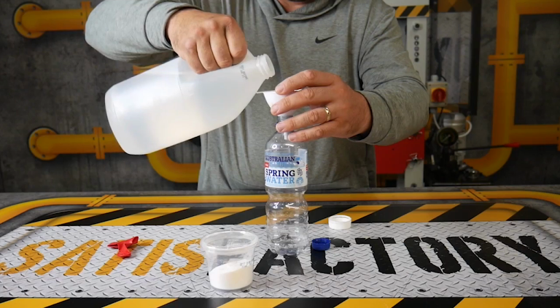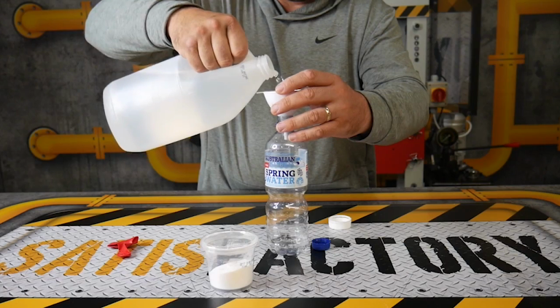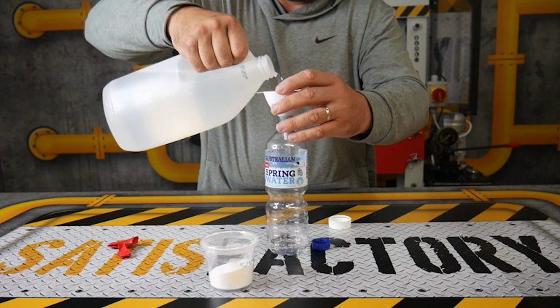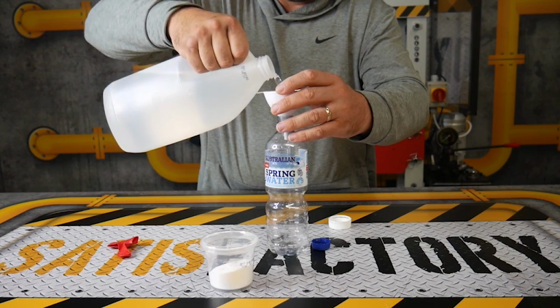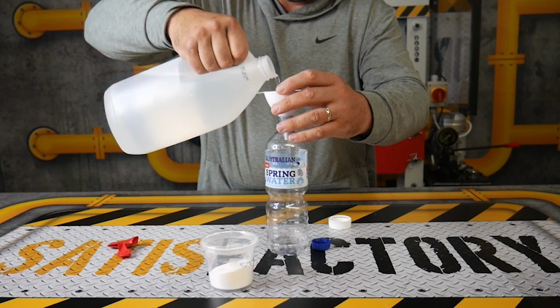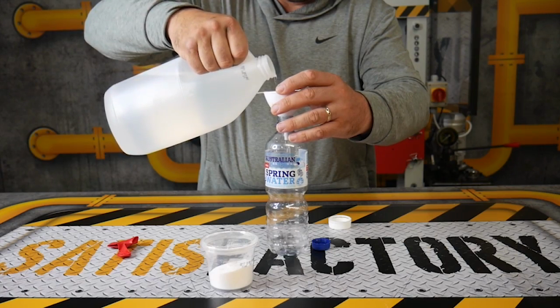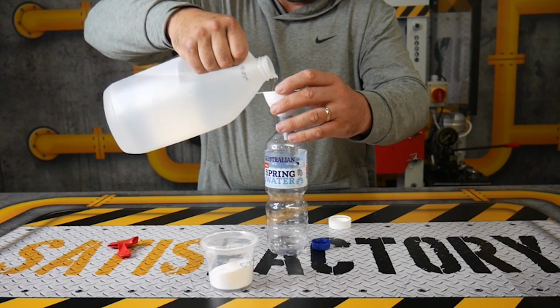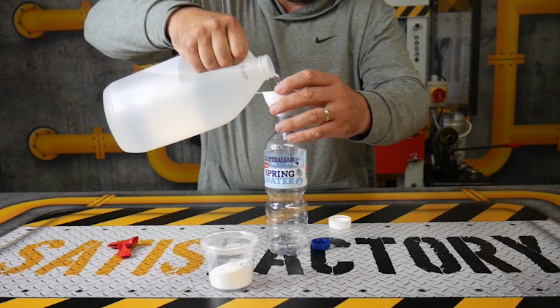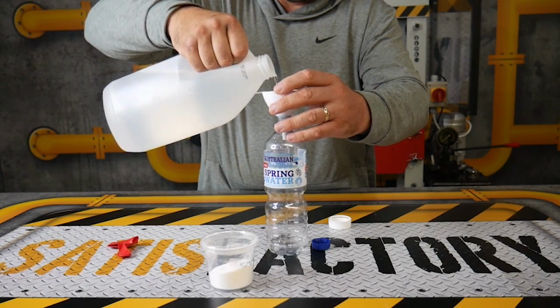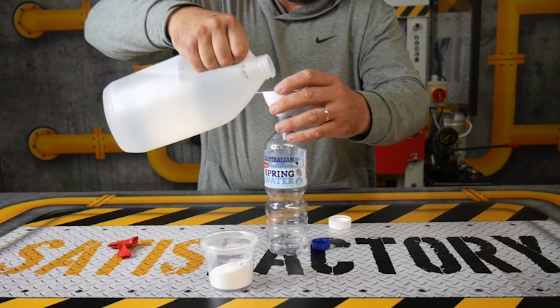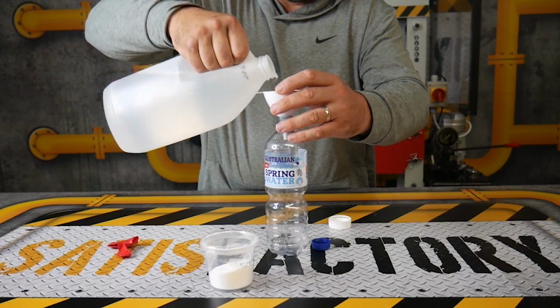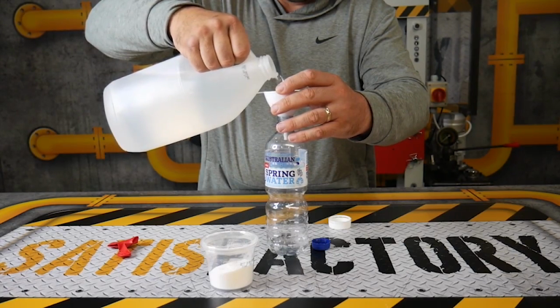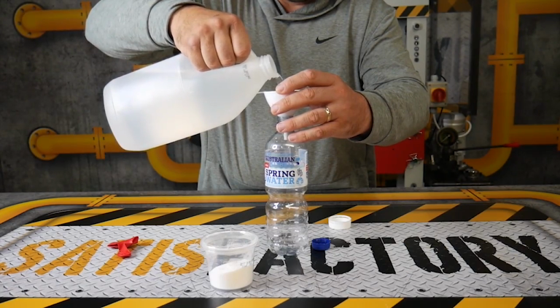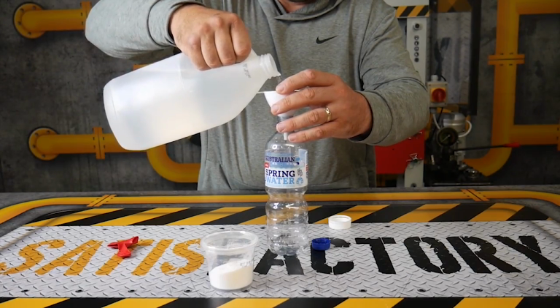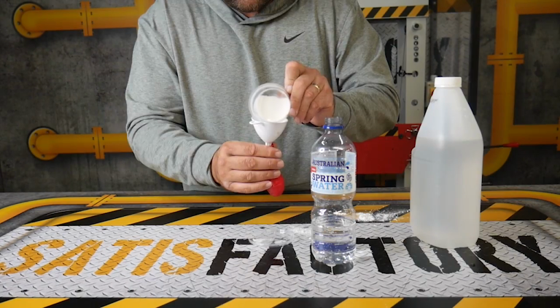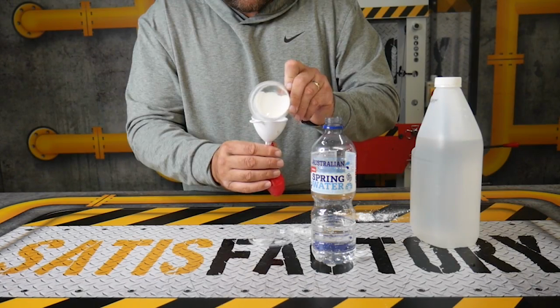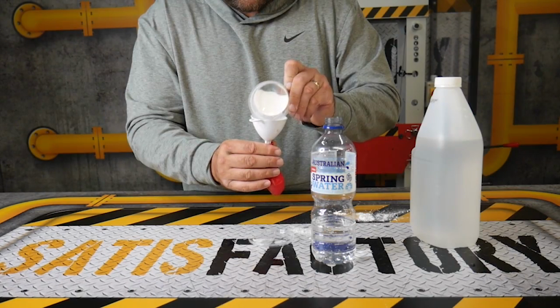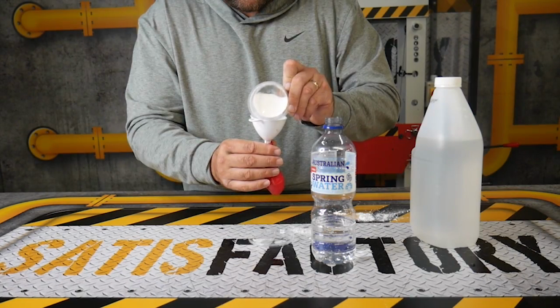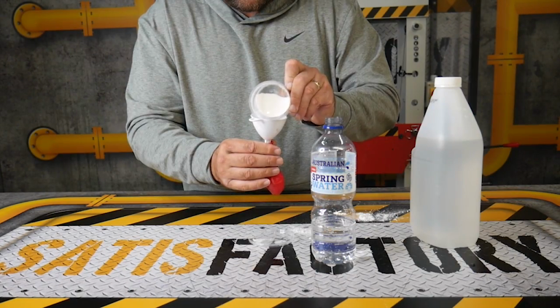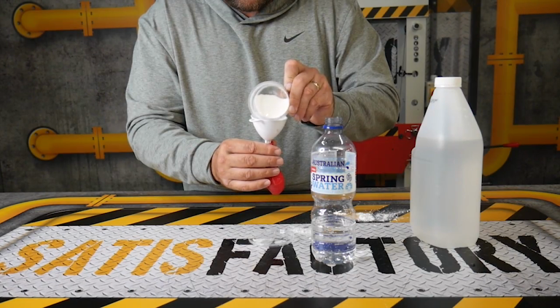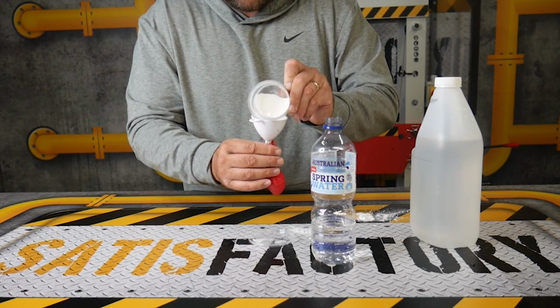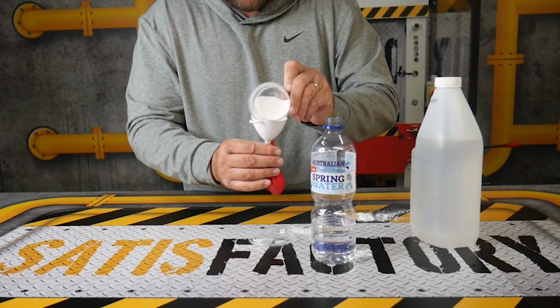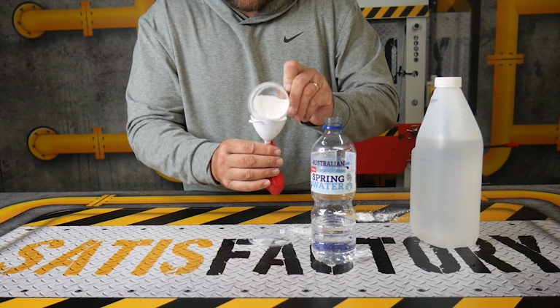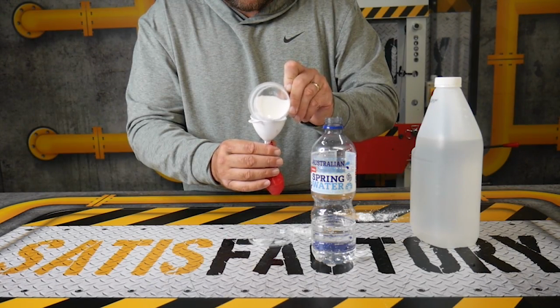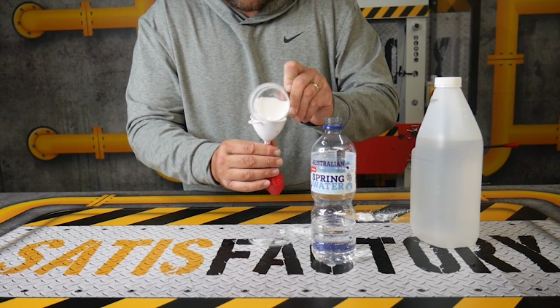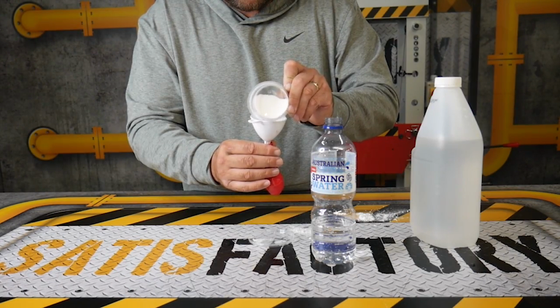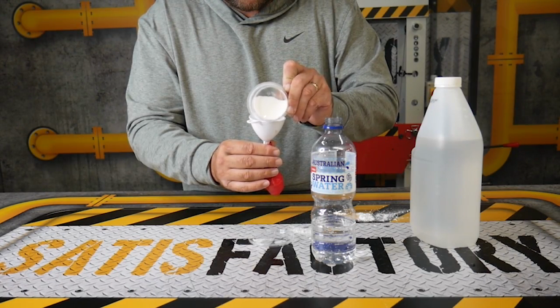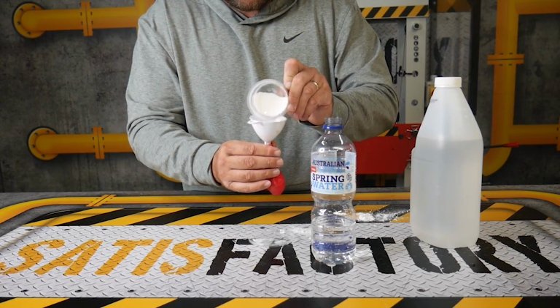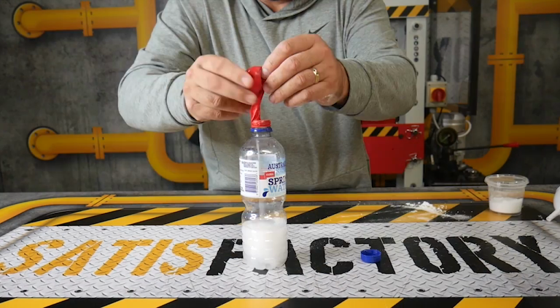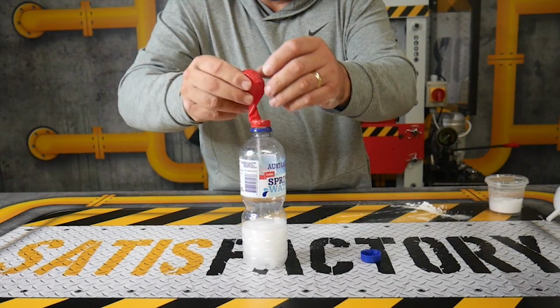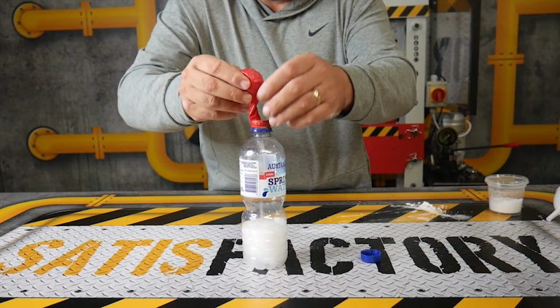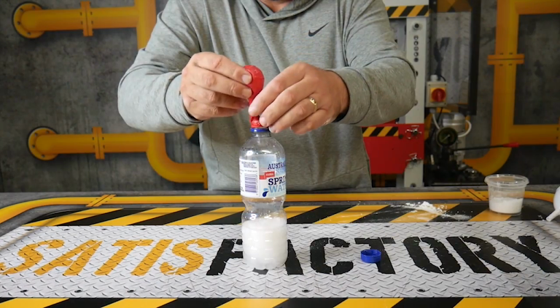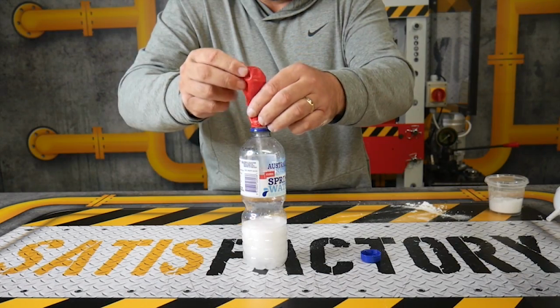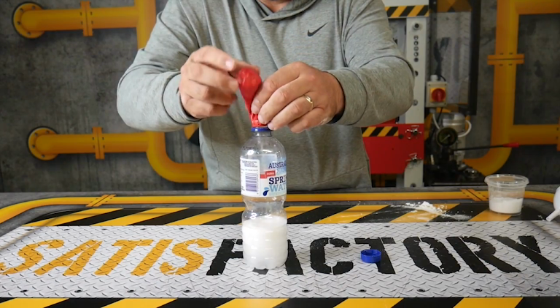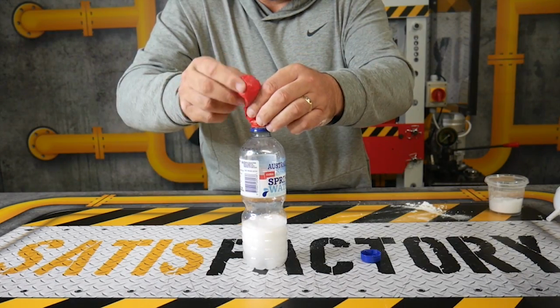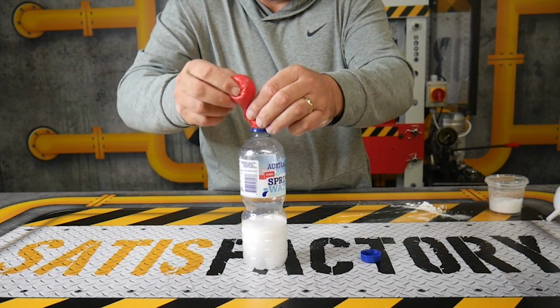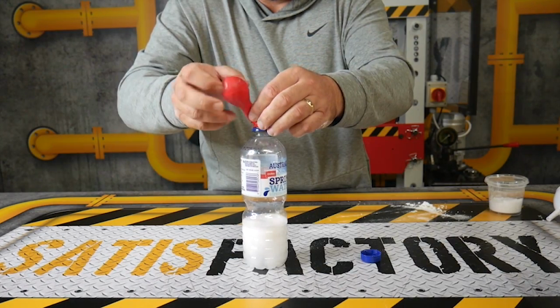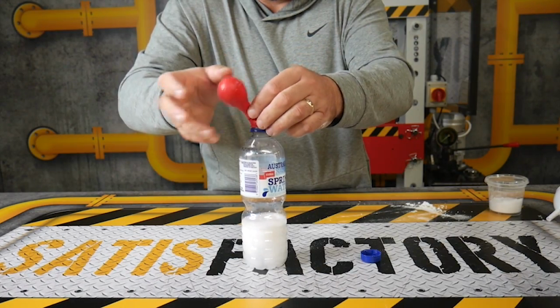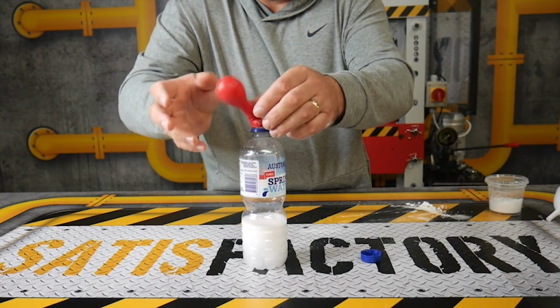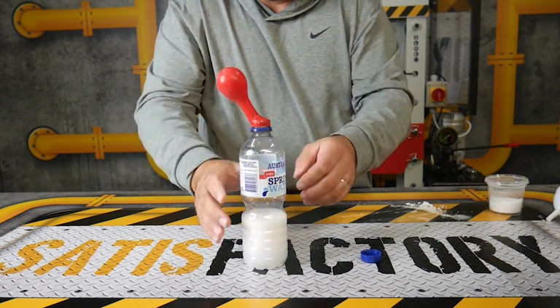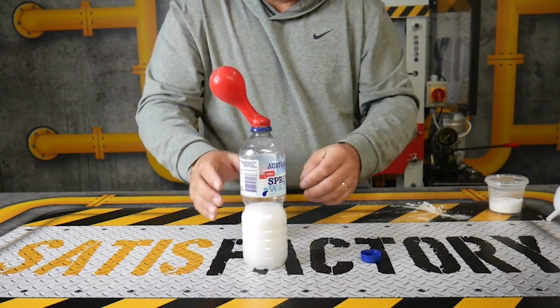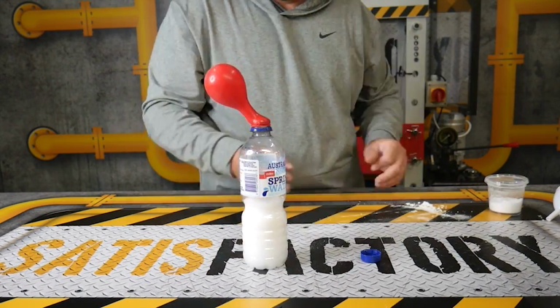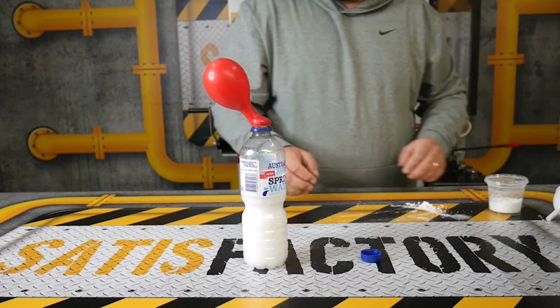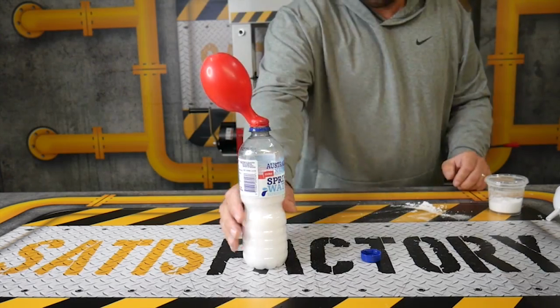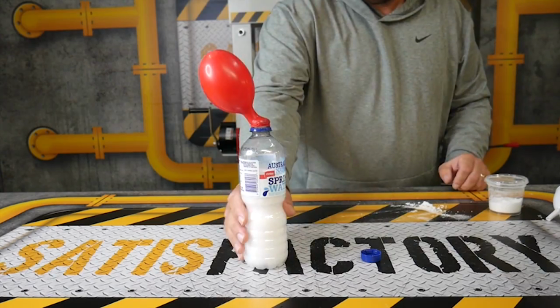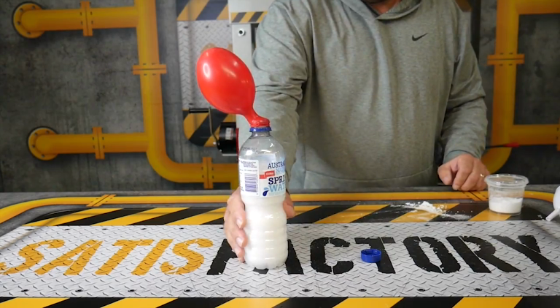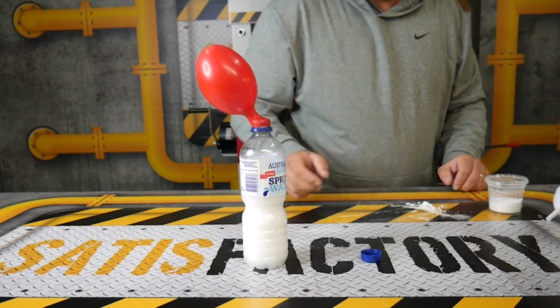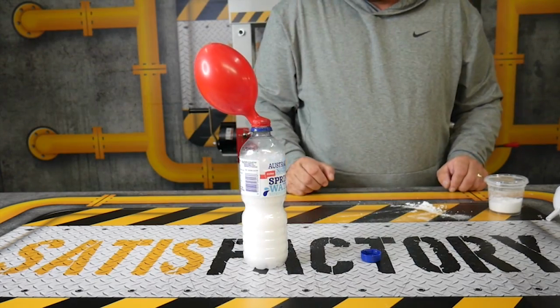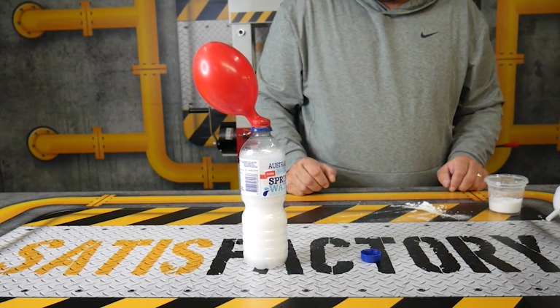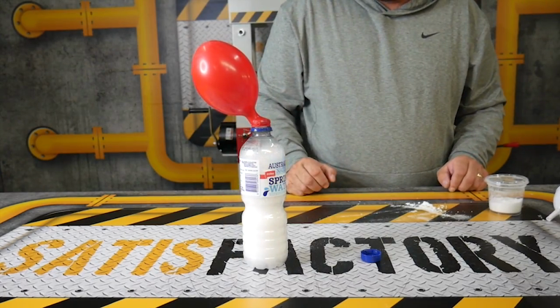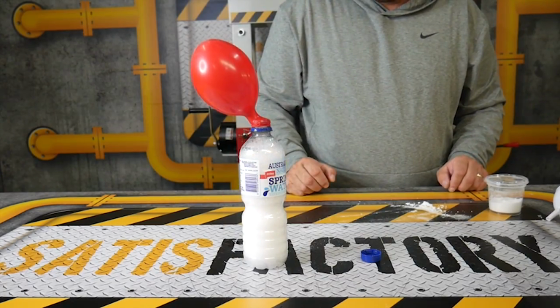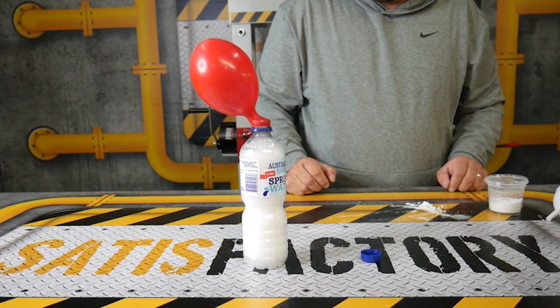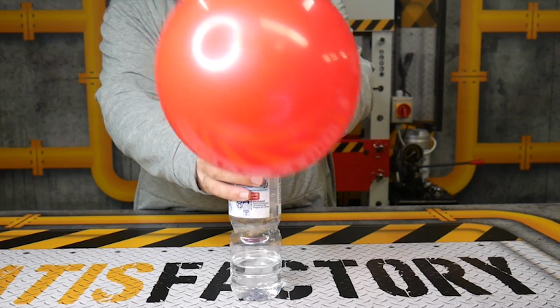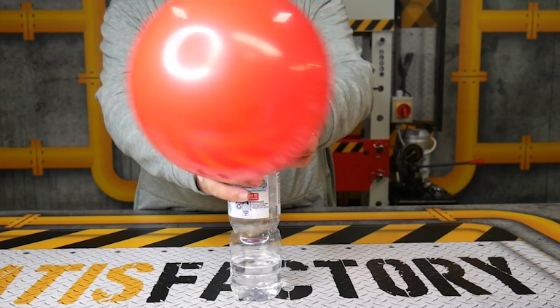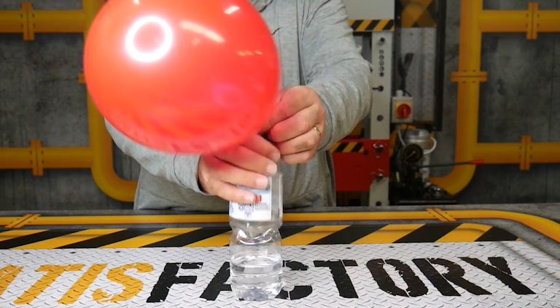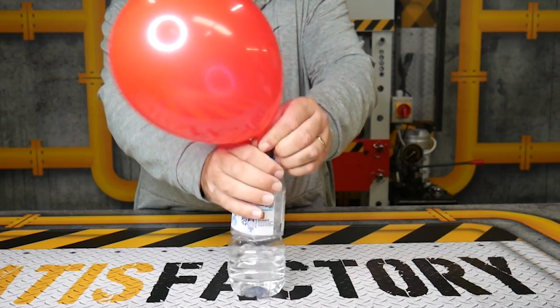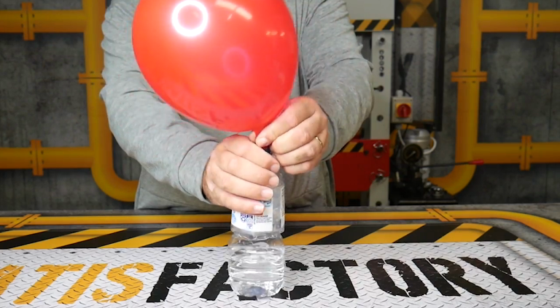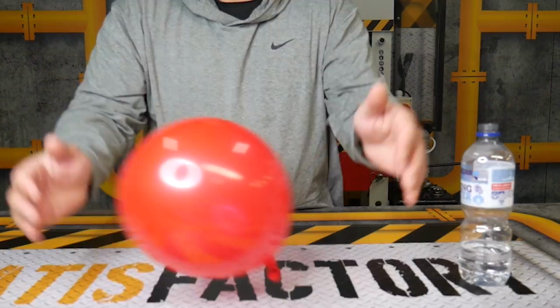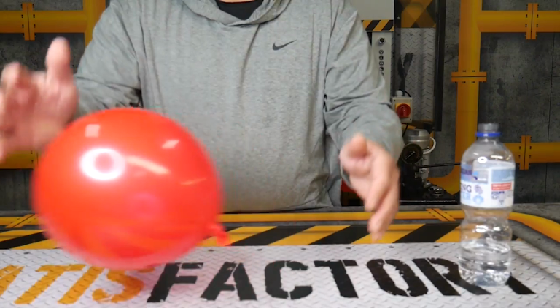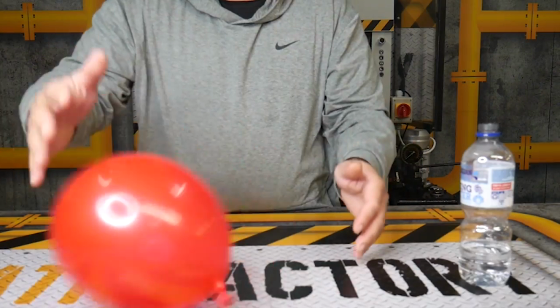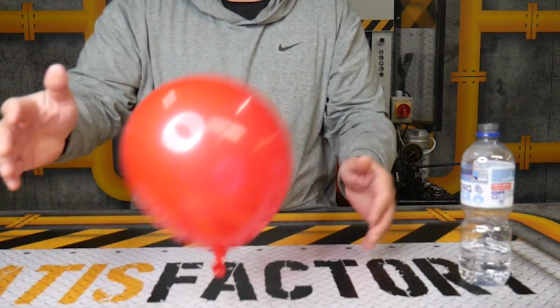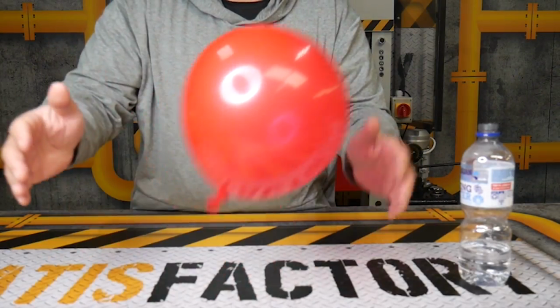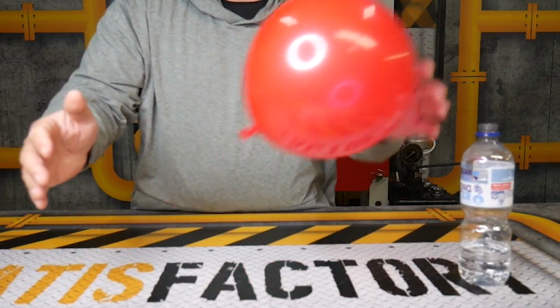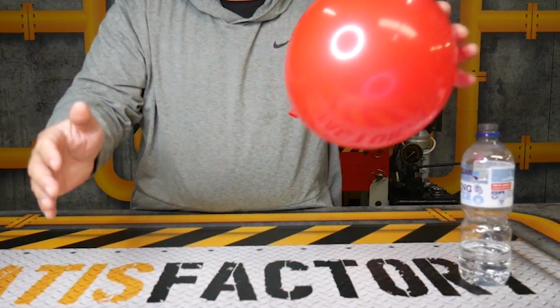We did a bit of a science experiment where we put baking powder and soda into a bottle, and it creates enough pressure to actually blow the balloon up.